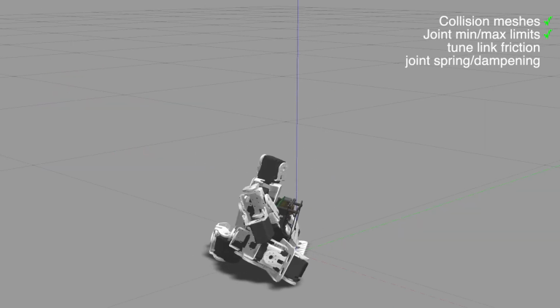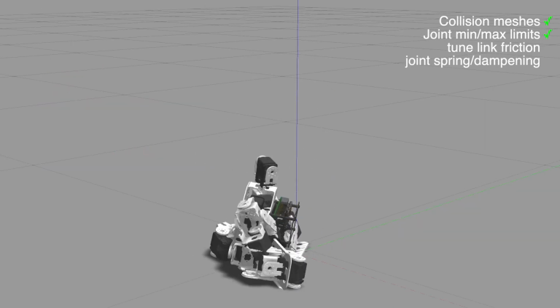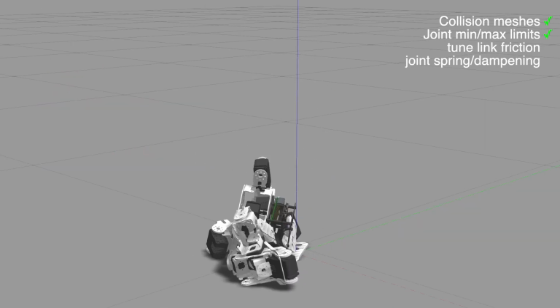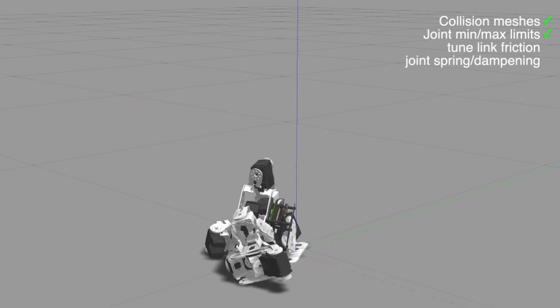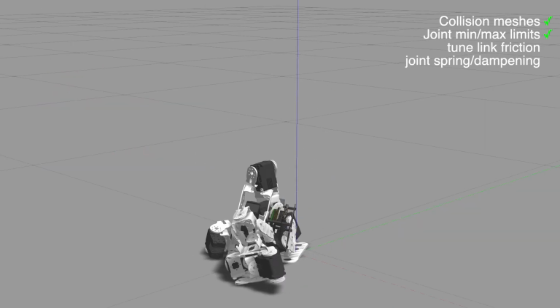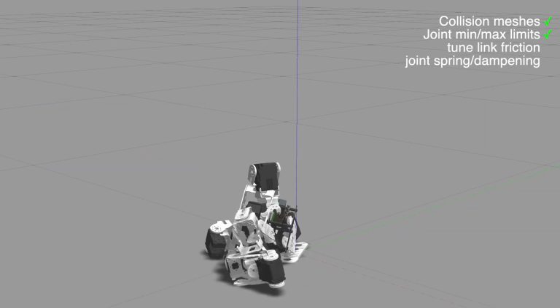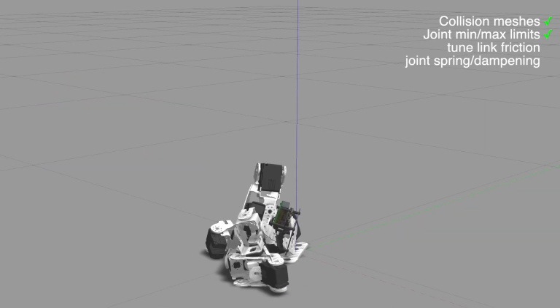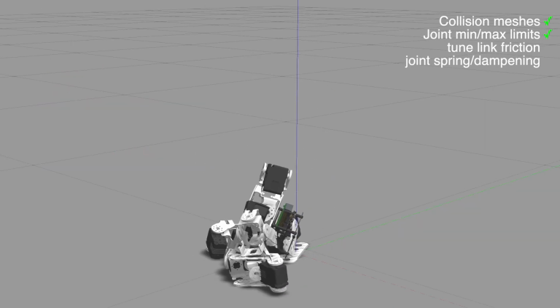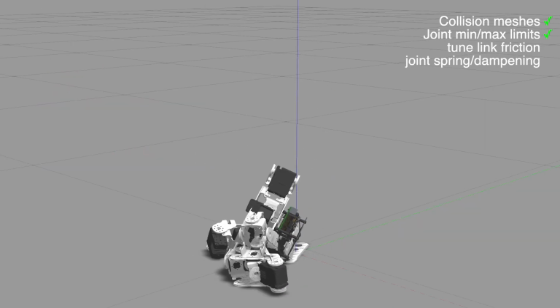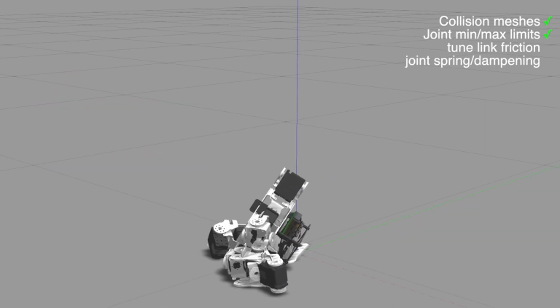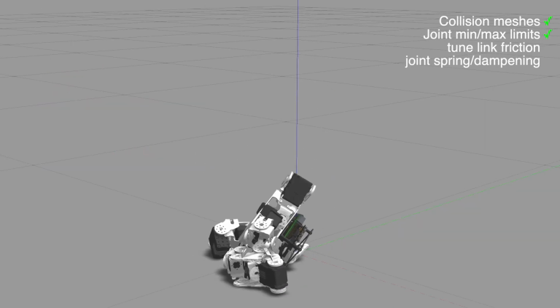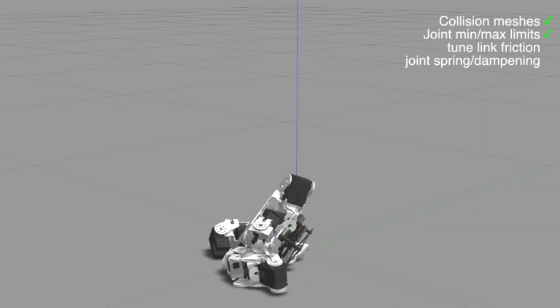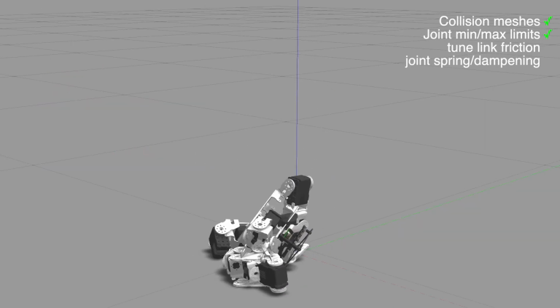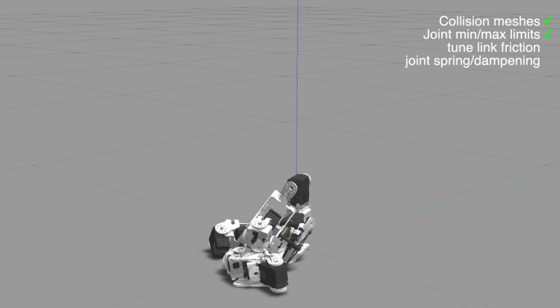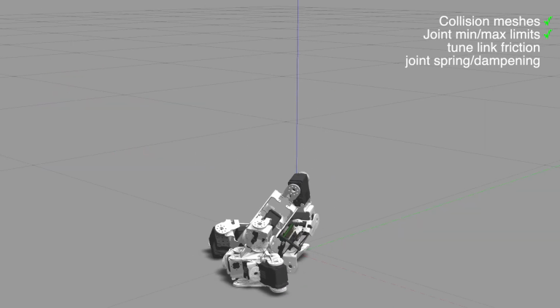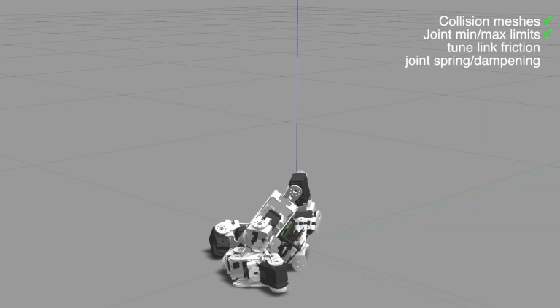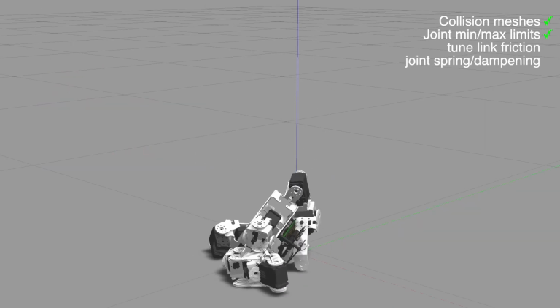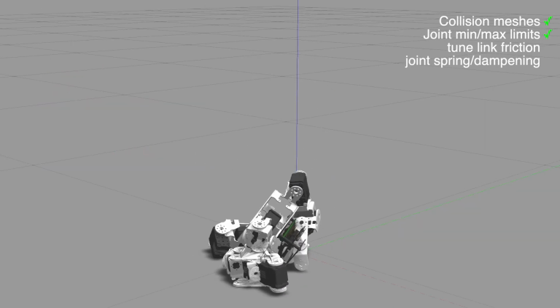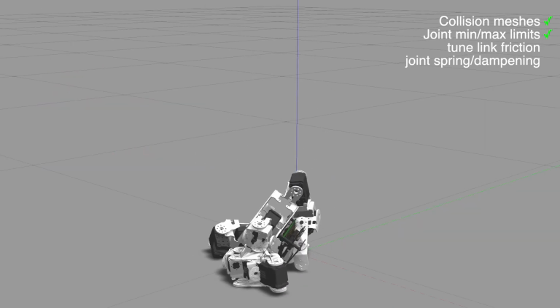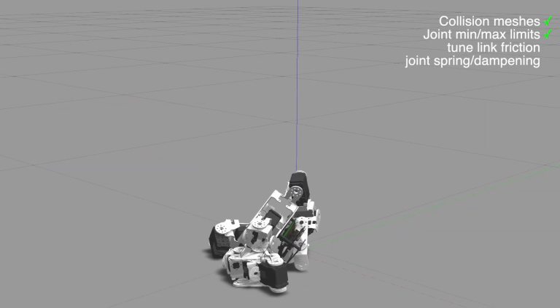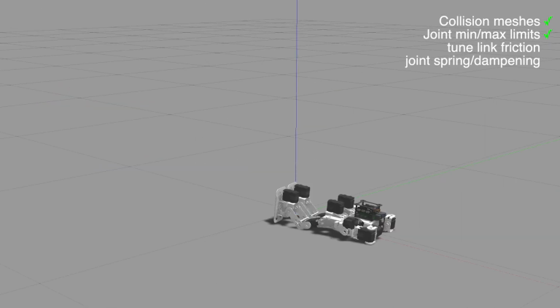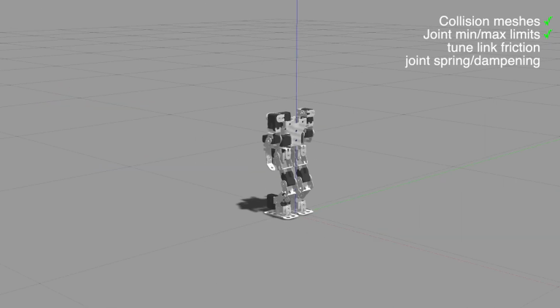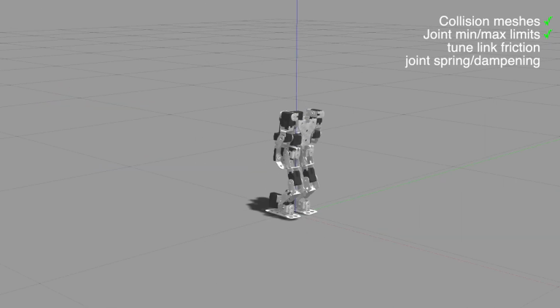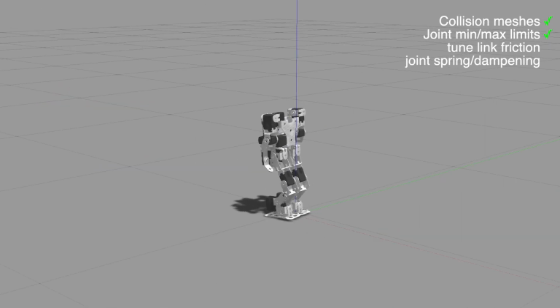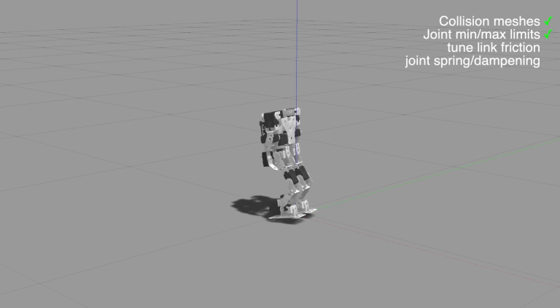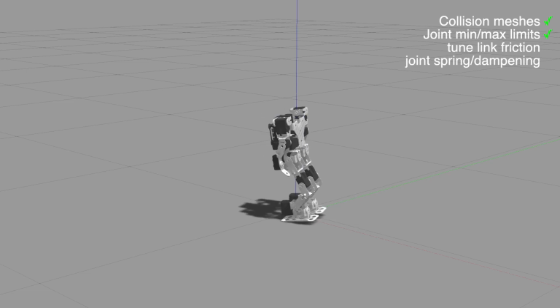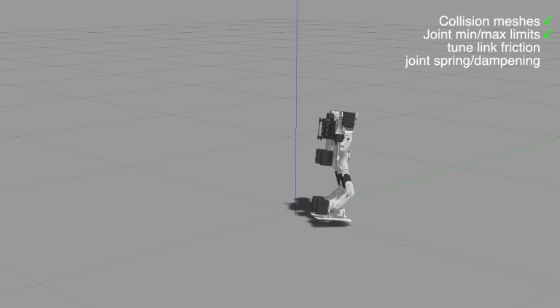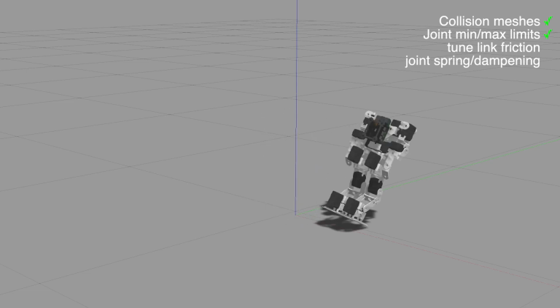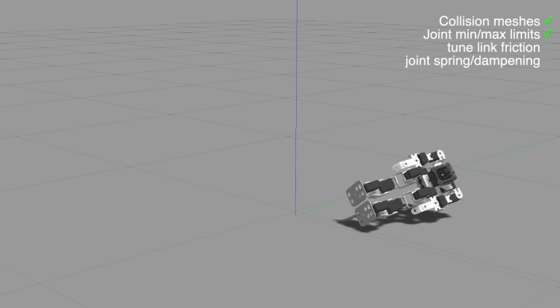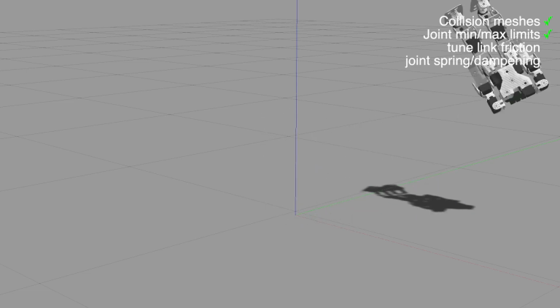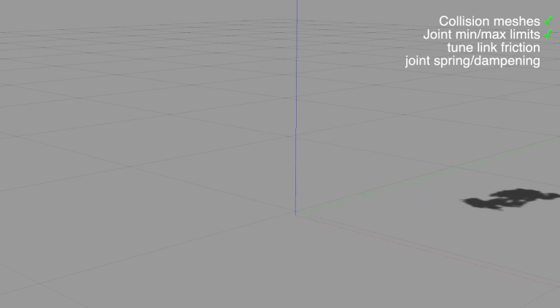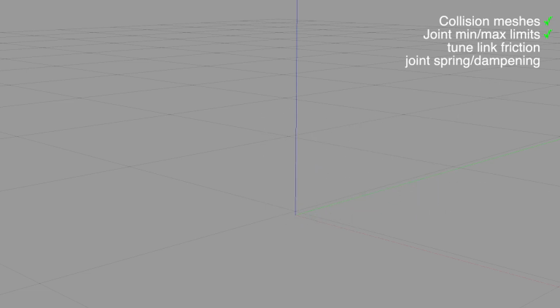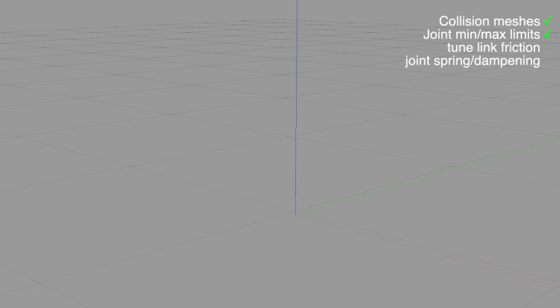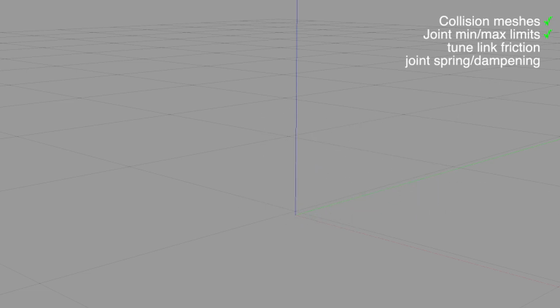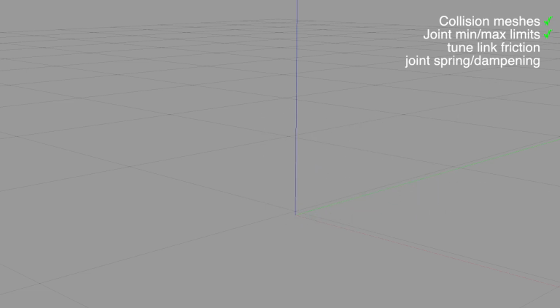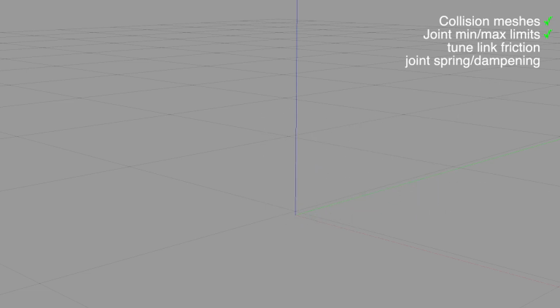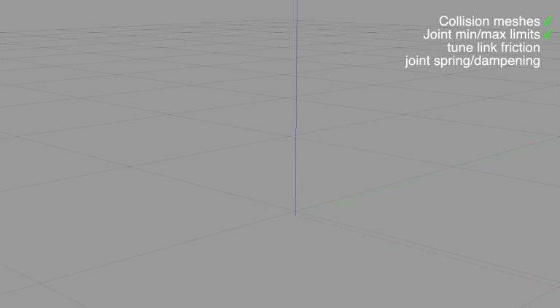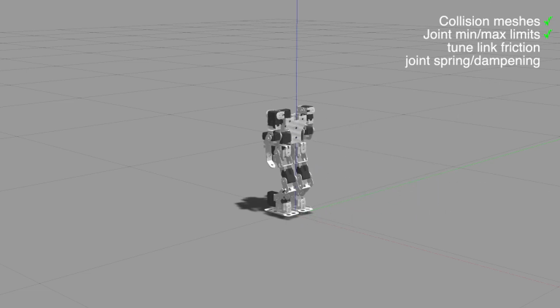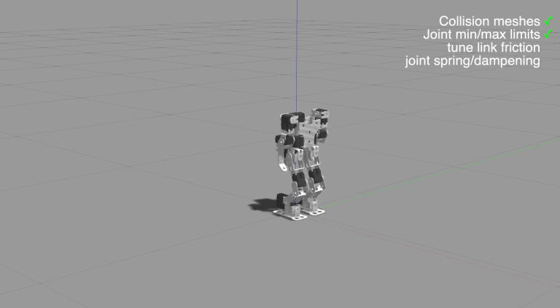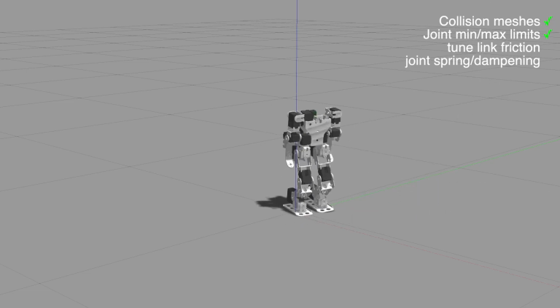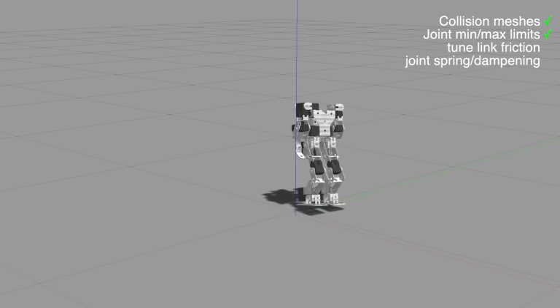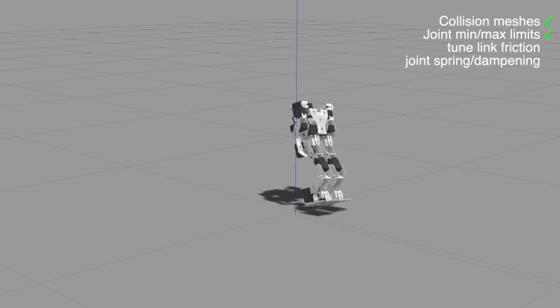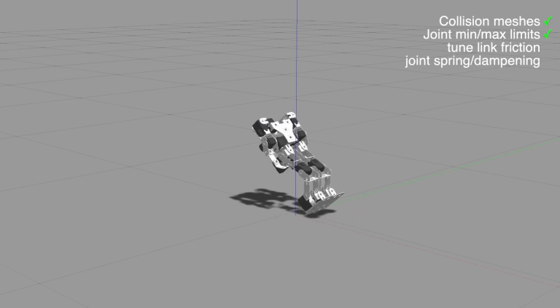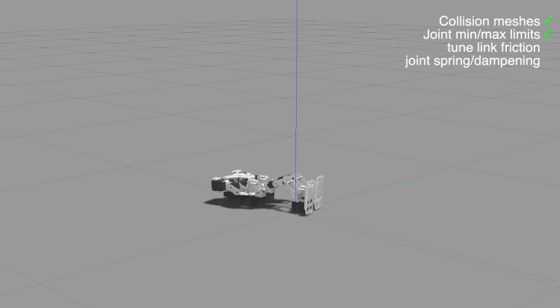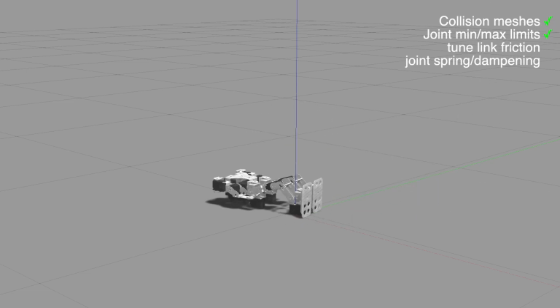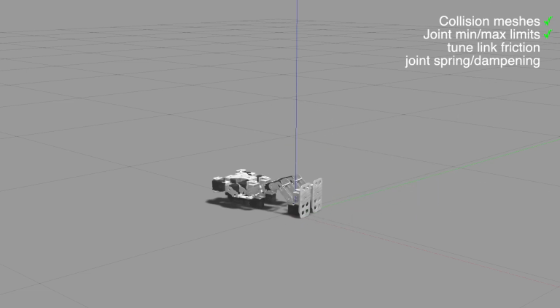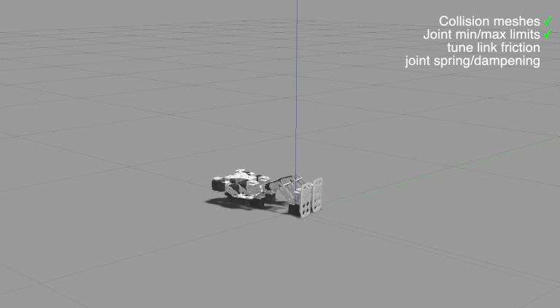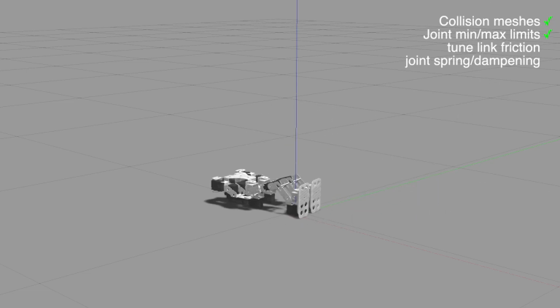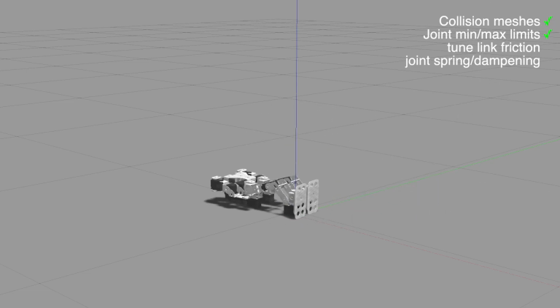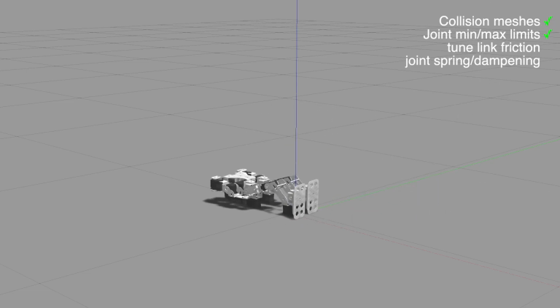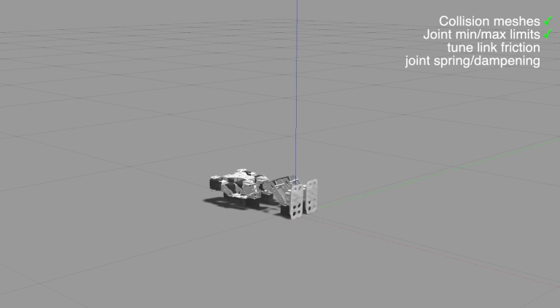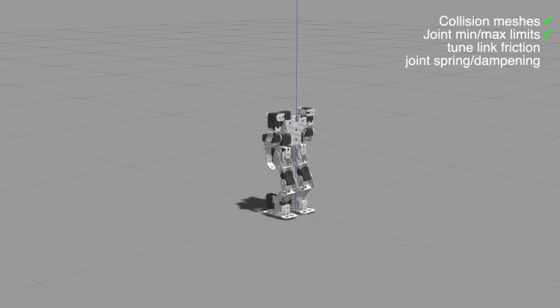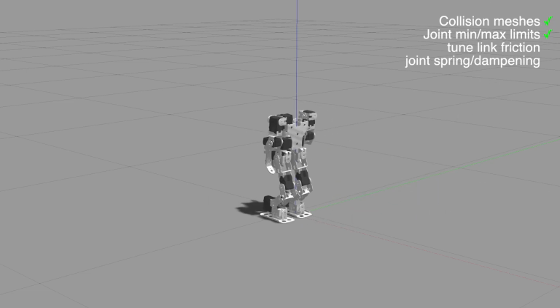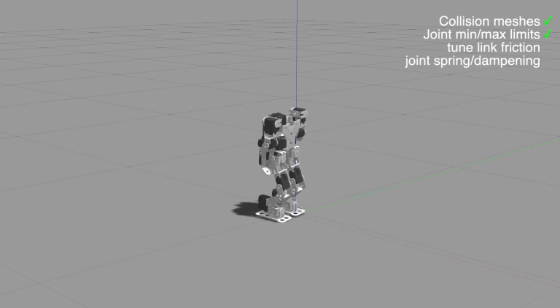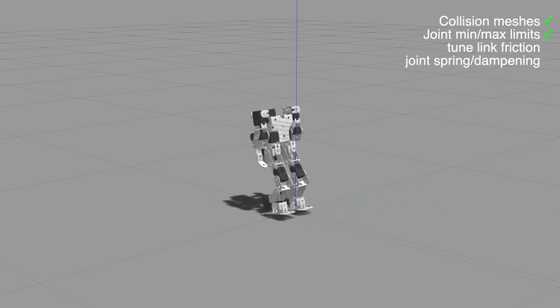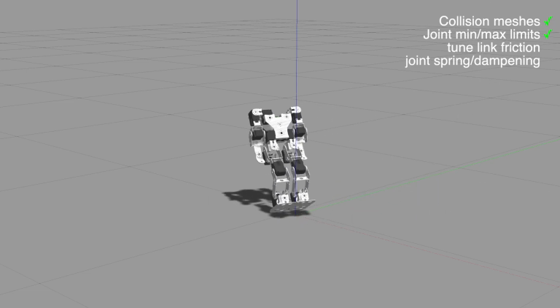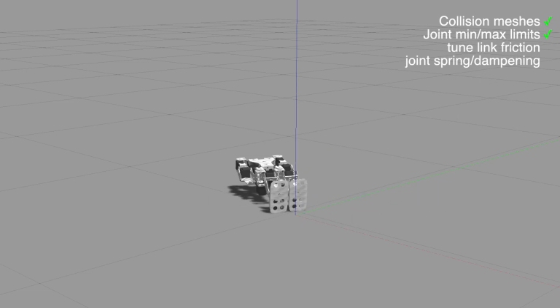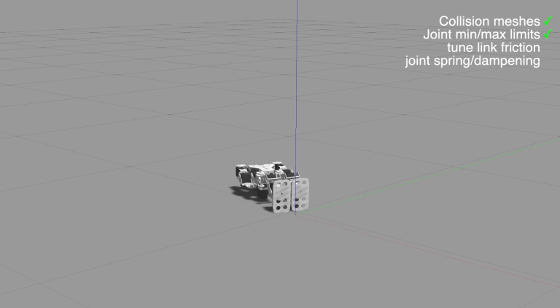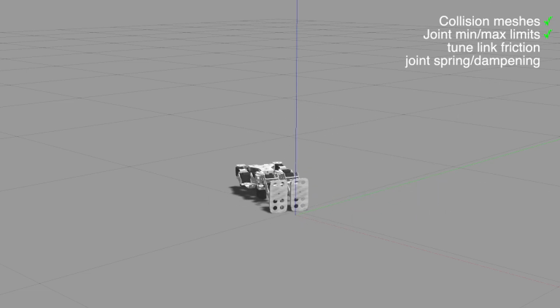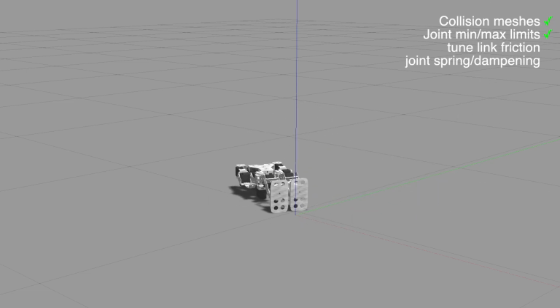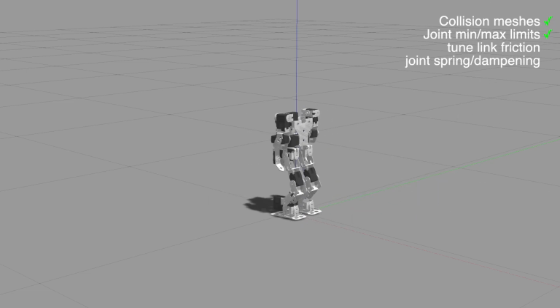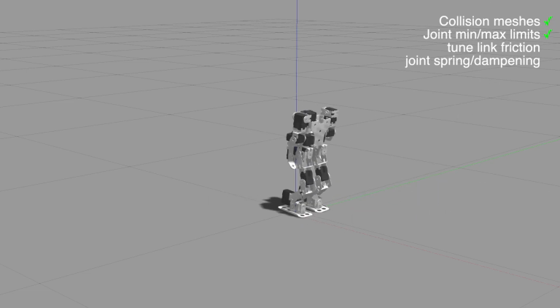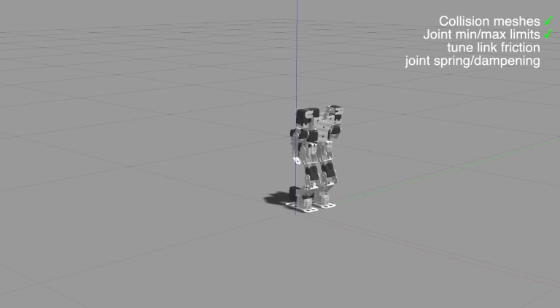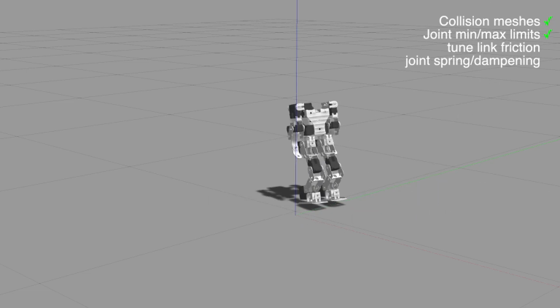That's actually pretty realistic of a power fail. I then begin playing with friction and surface parameters of the robot linkages.